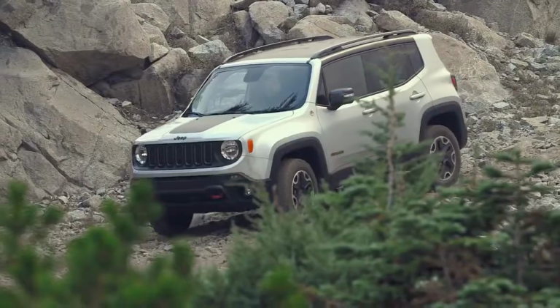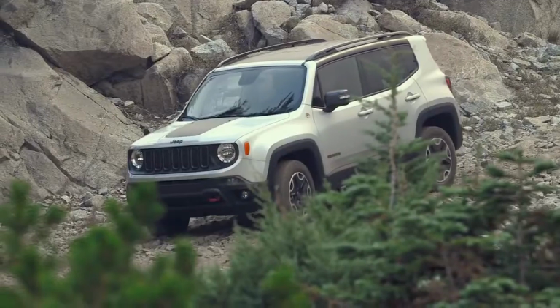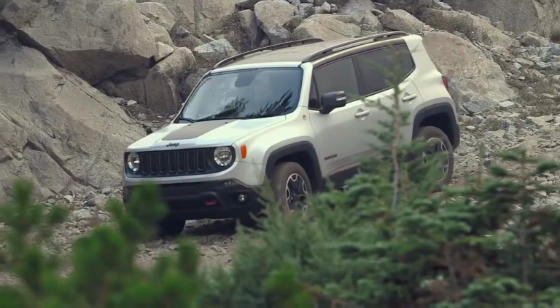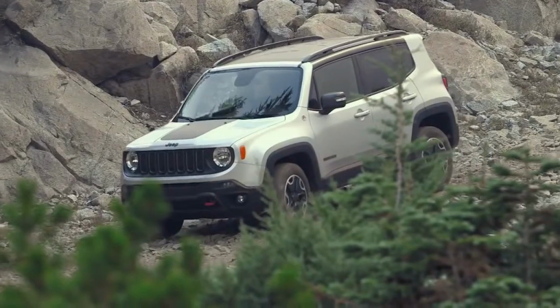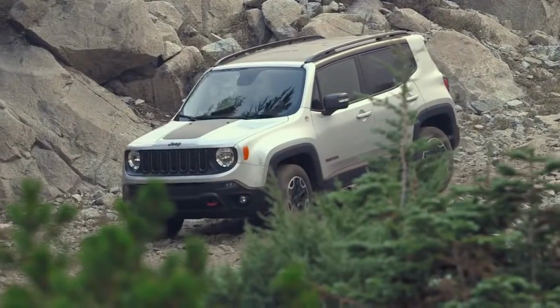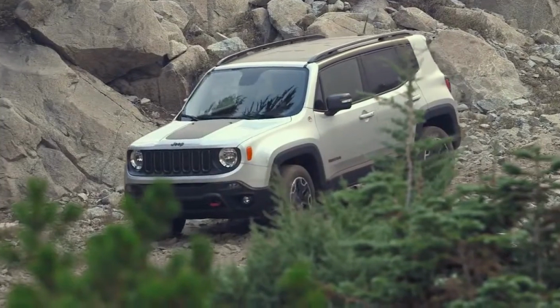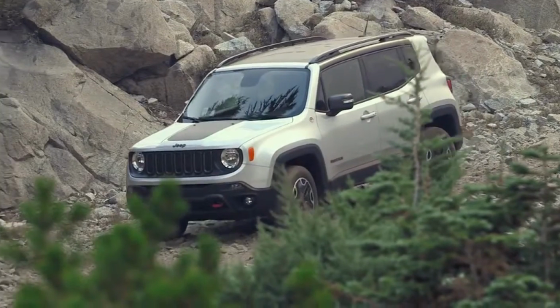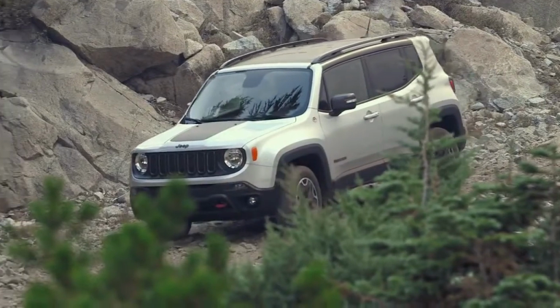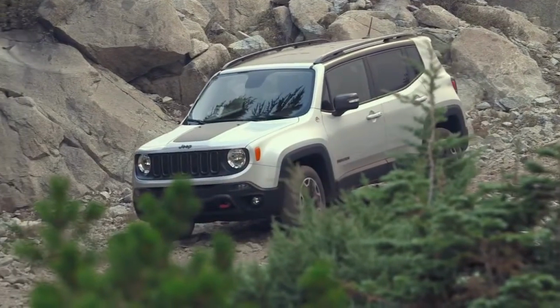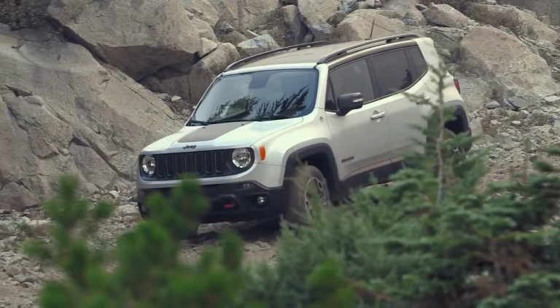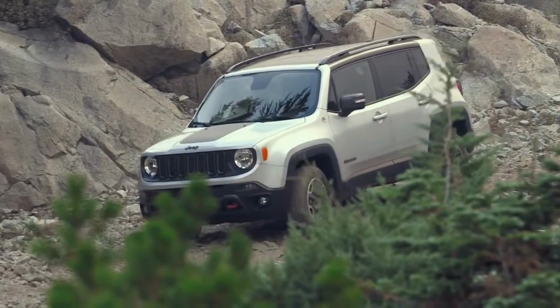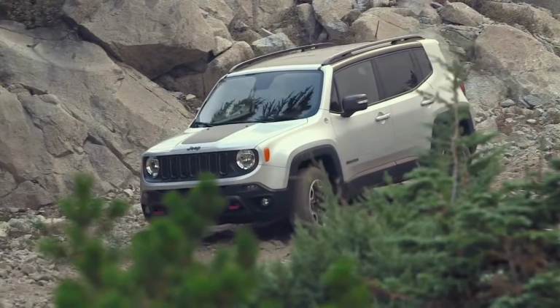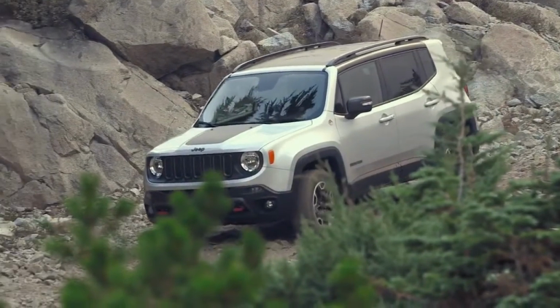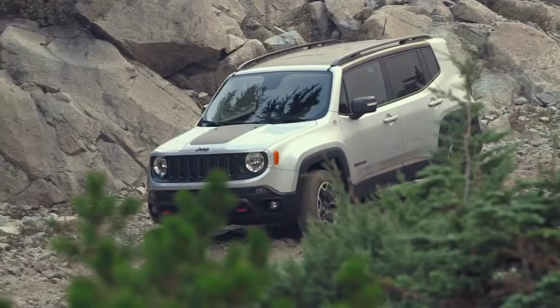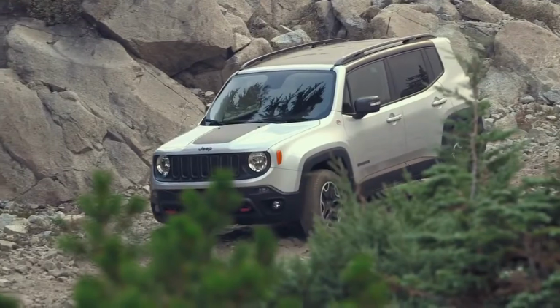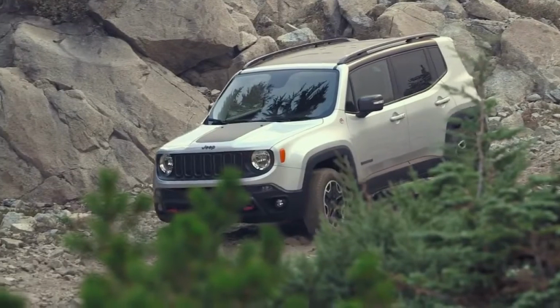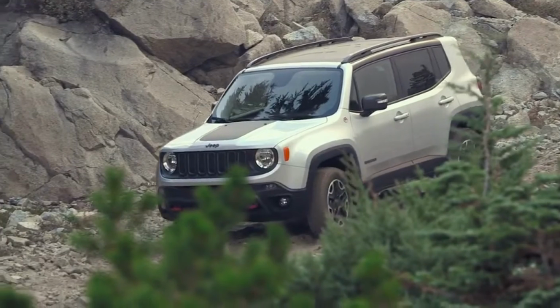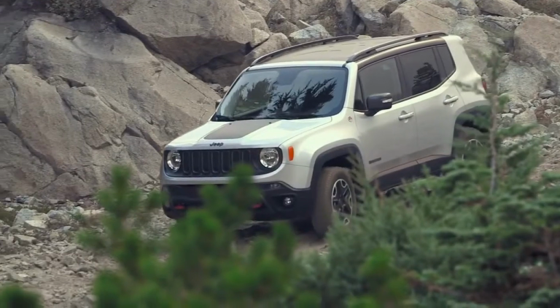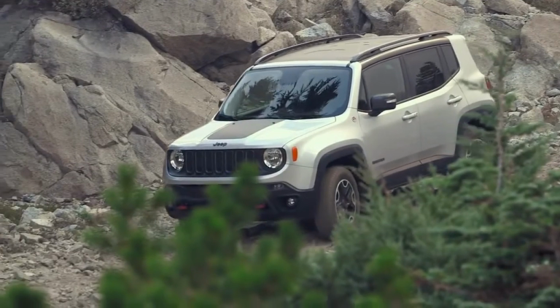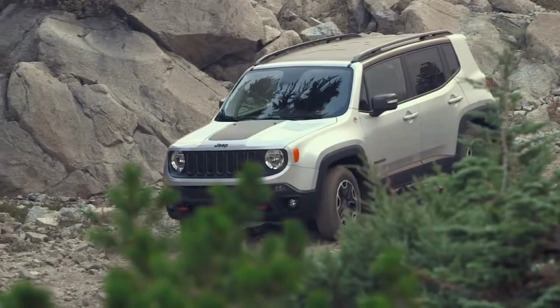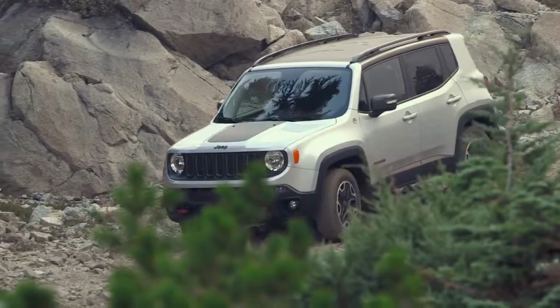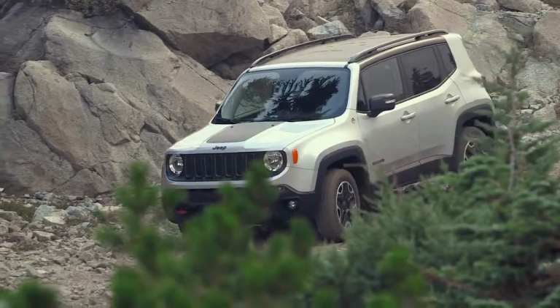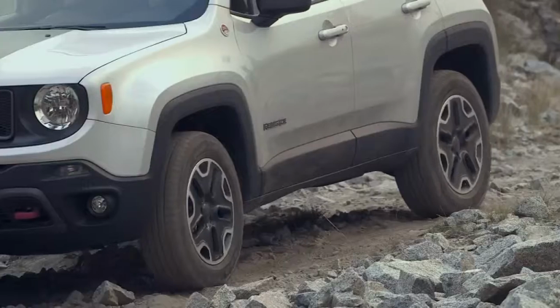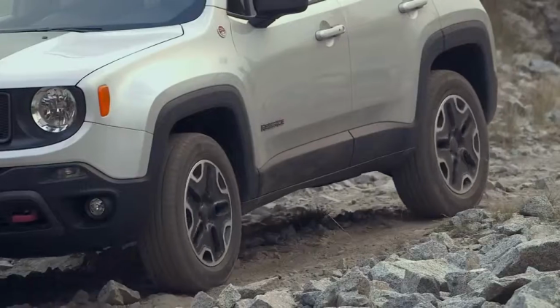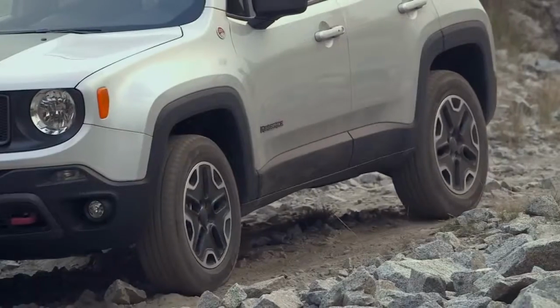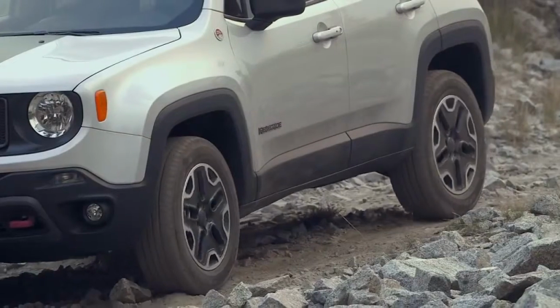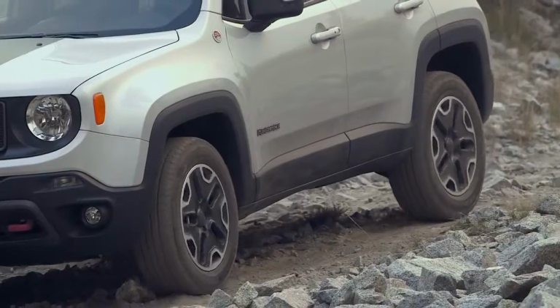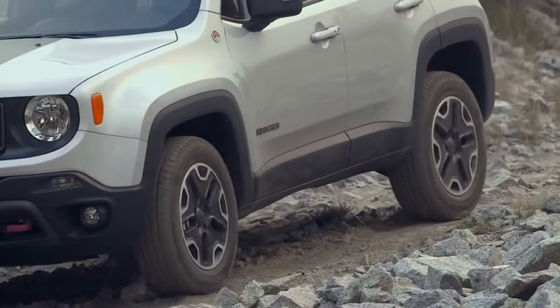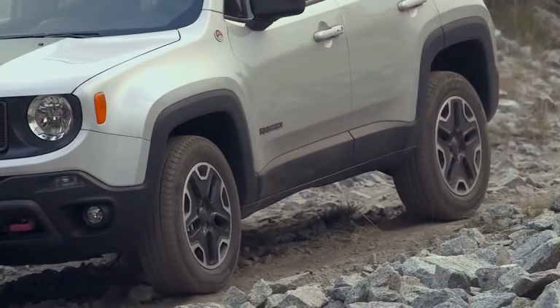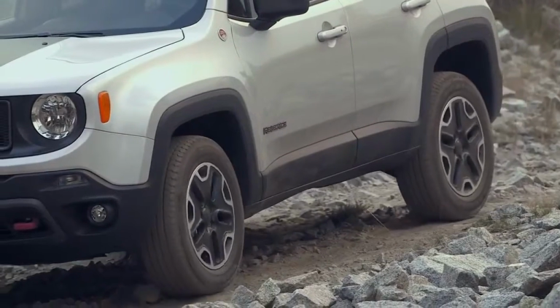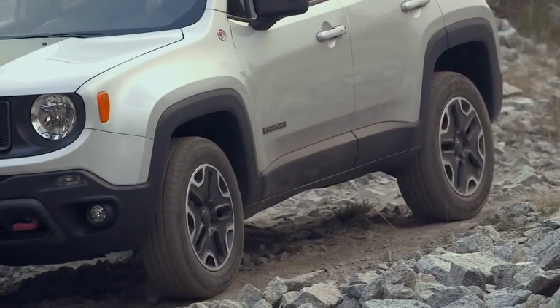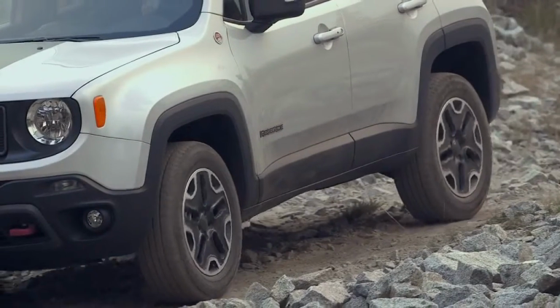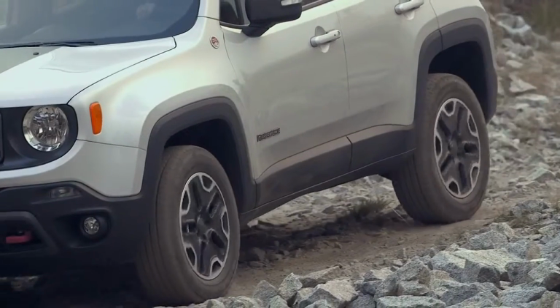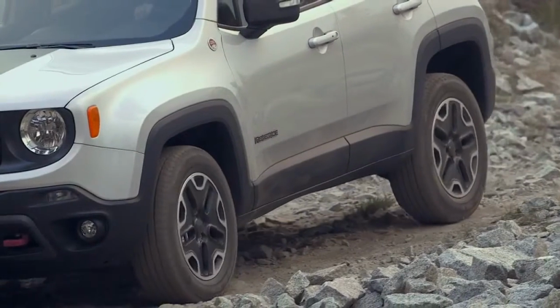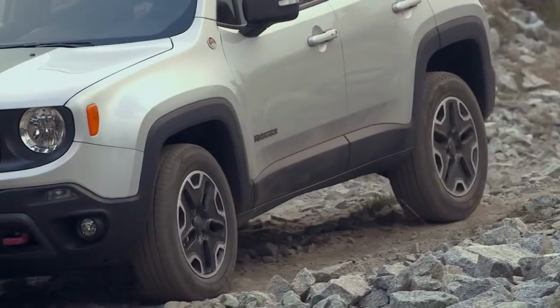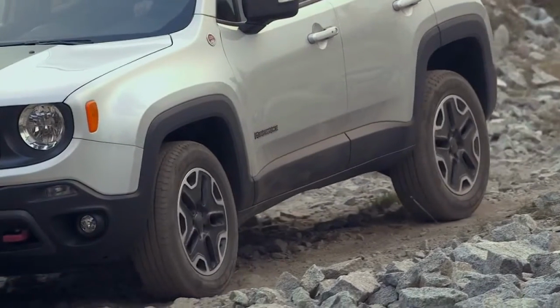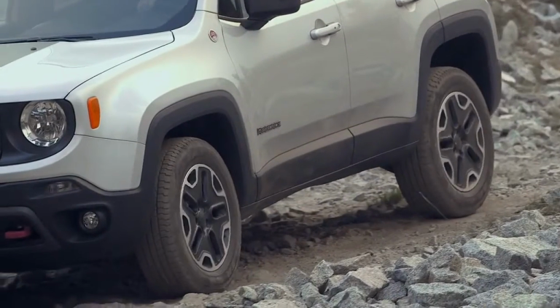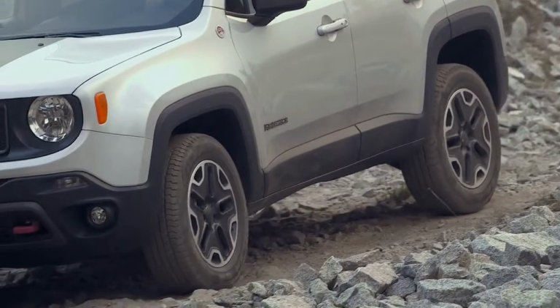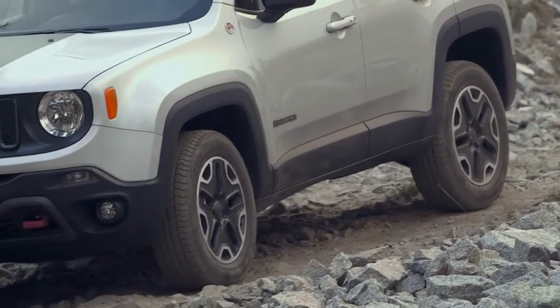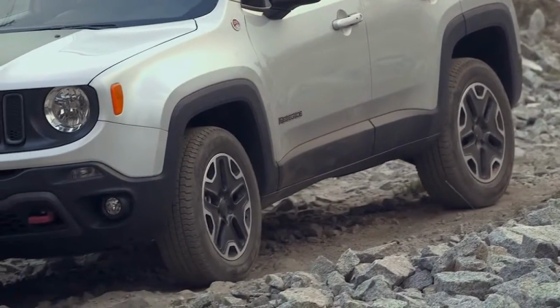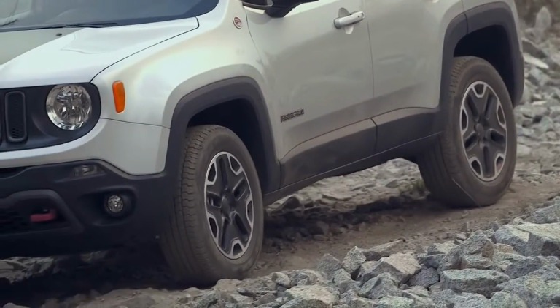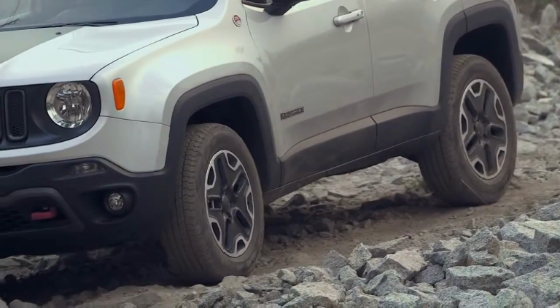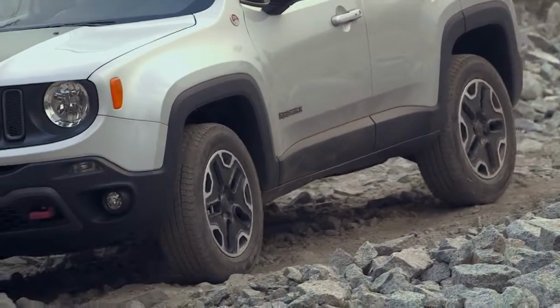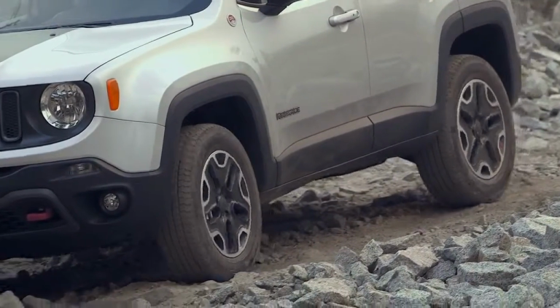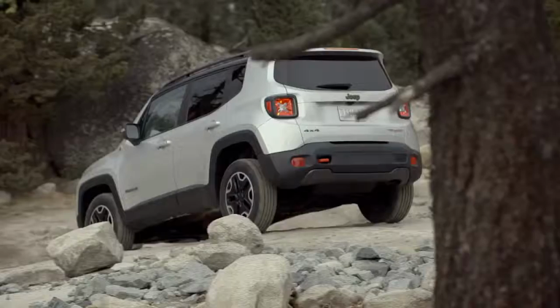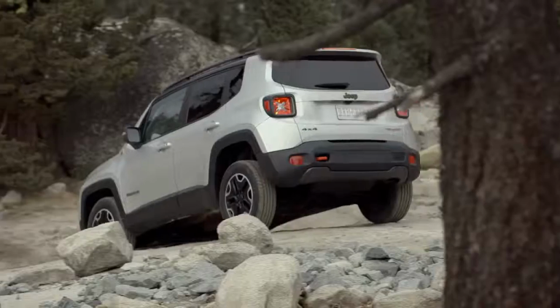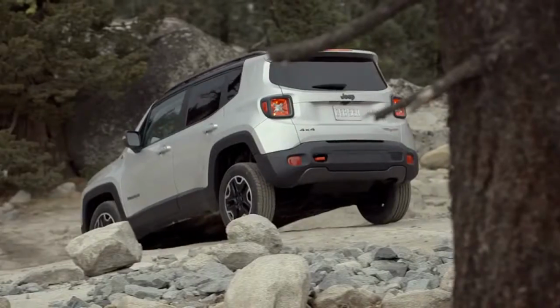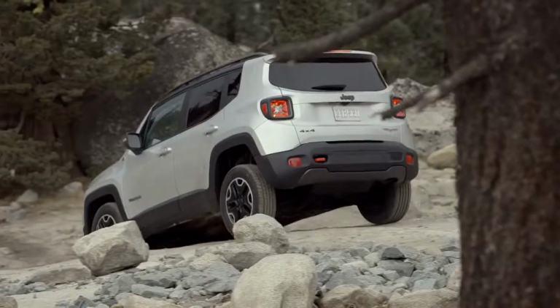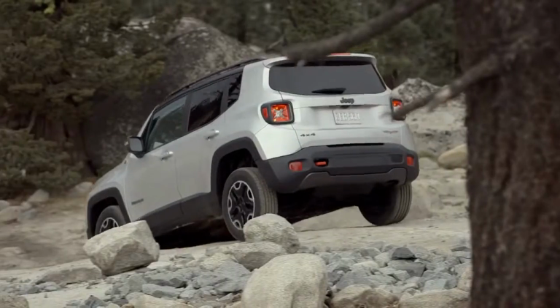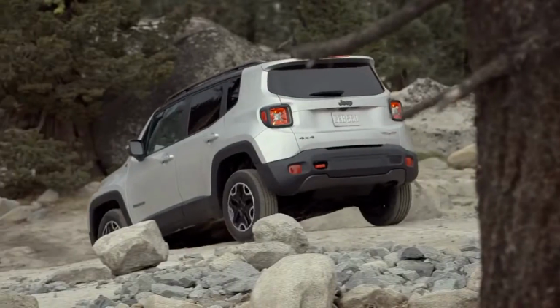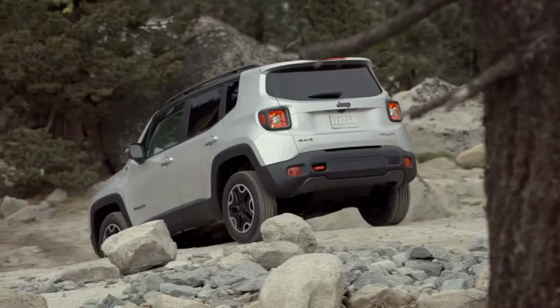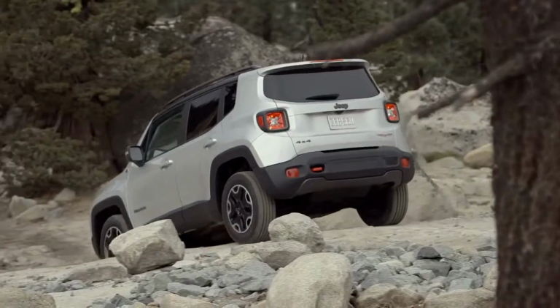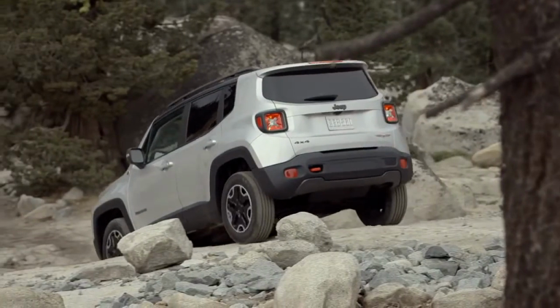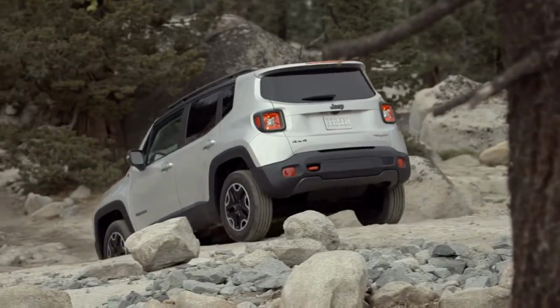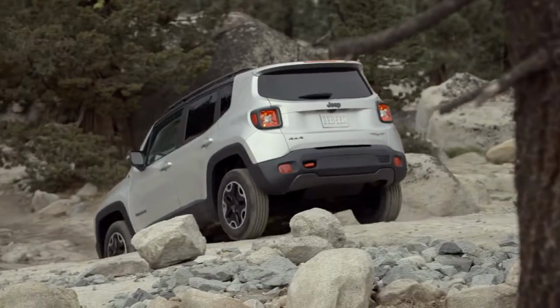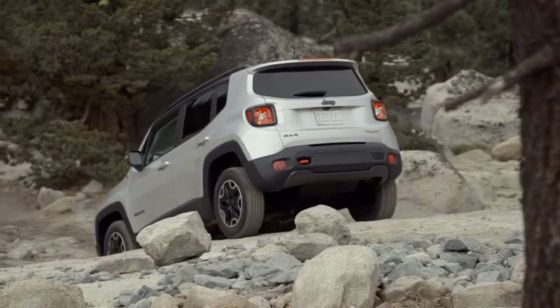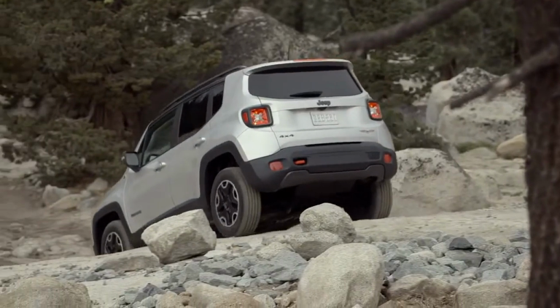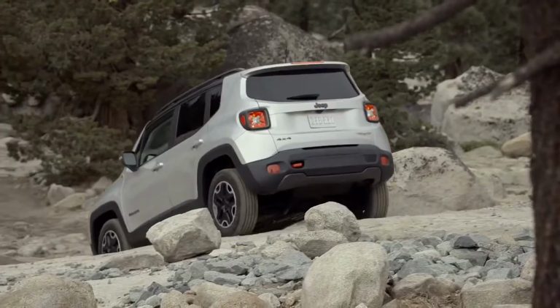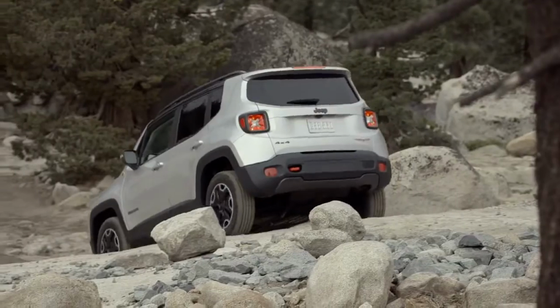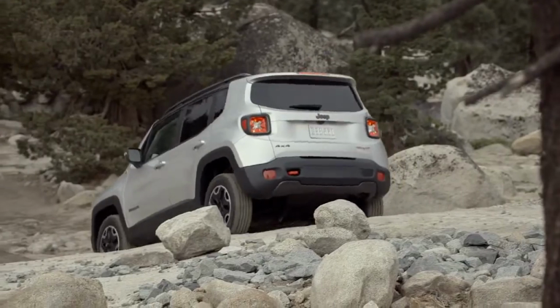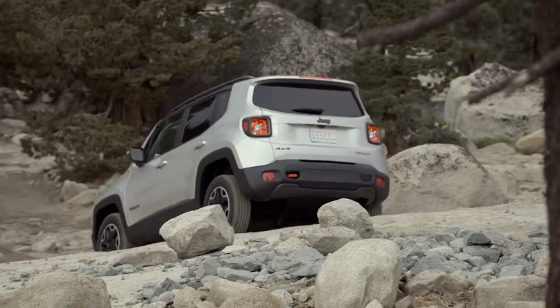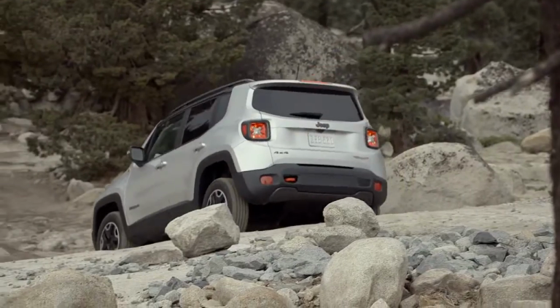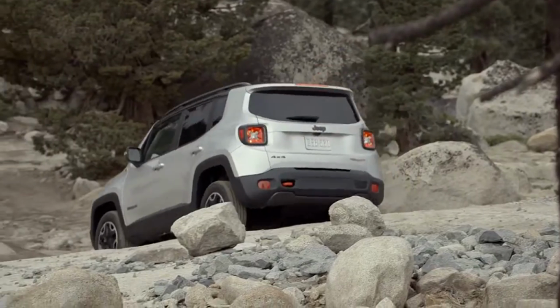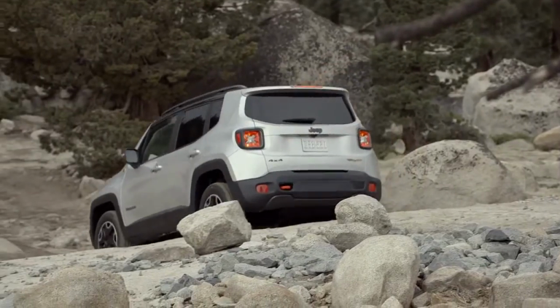Trailhawk comes standard with hill descent control. This system helps make driving down steep hills a smooth and enjoyable experience.